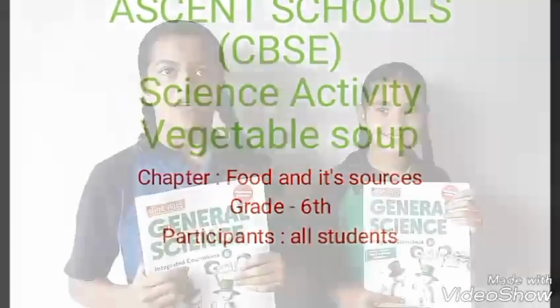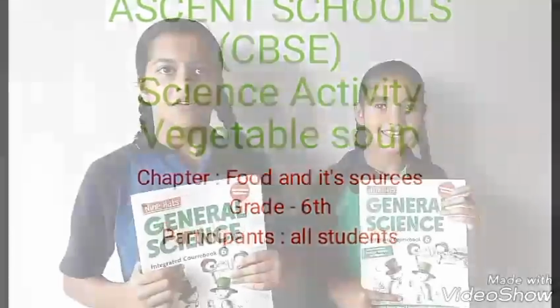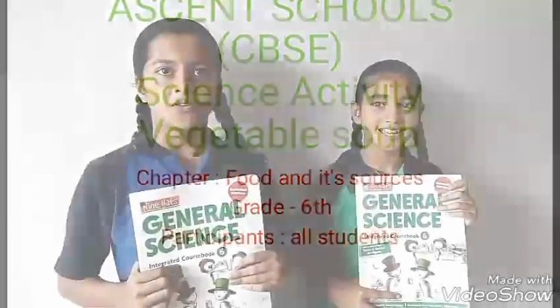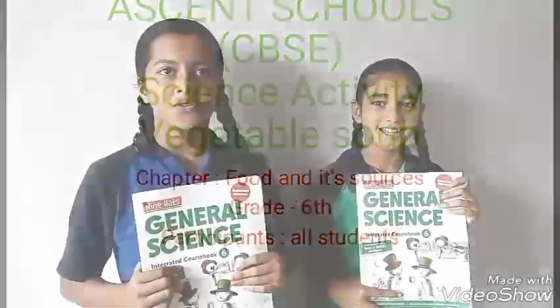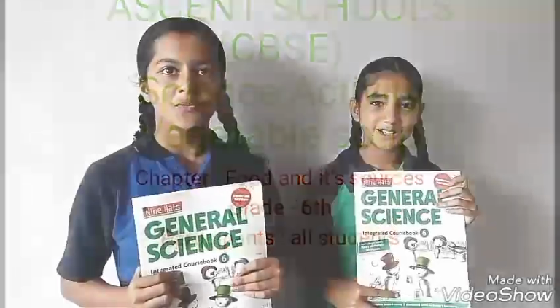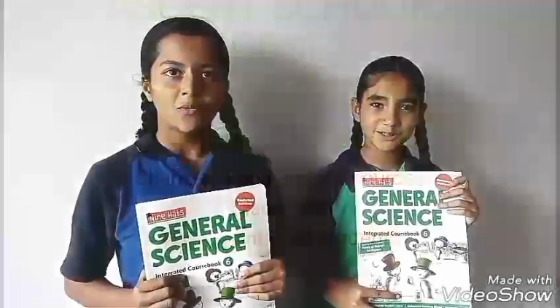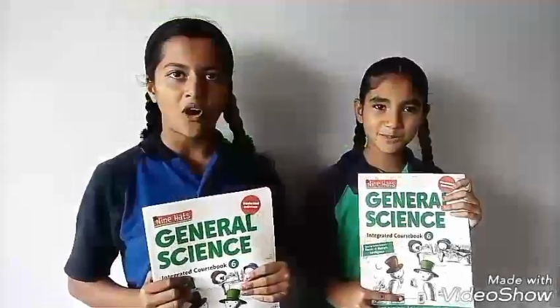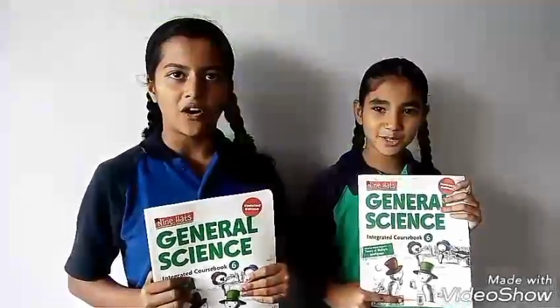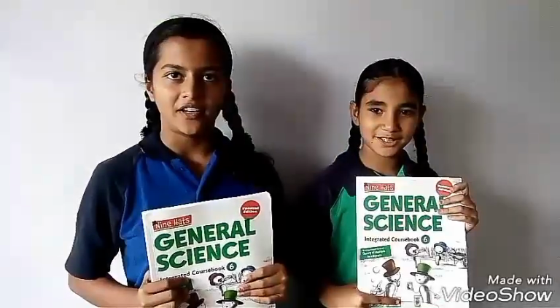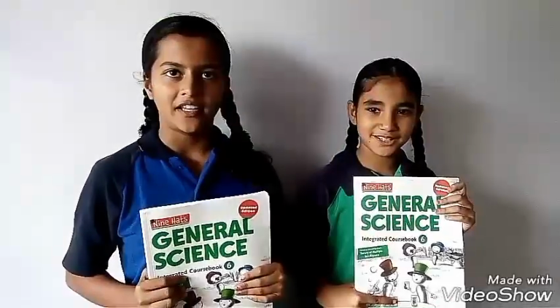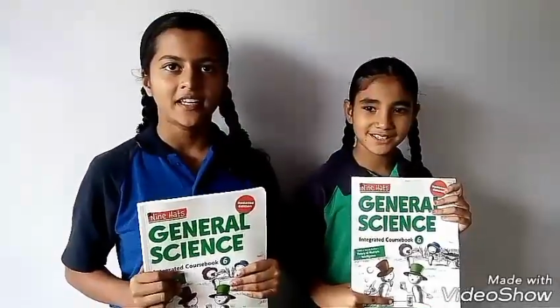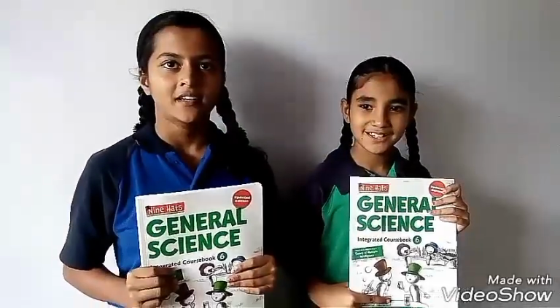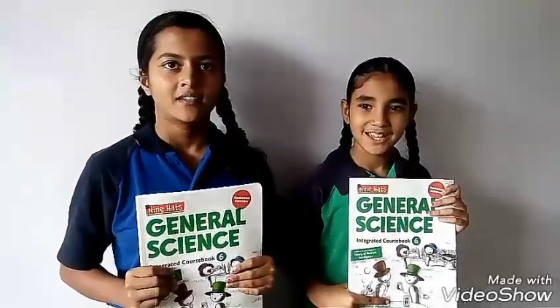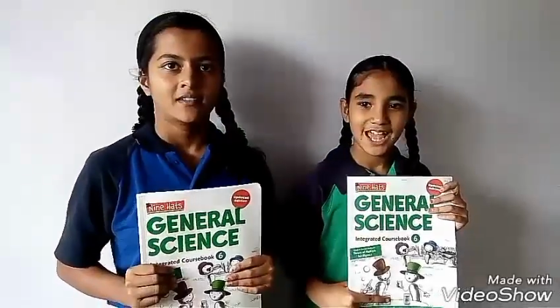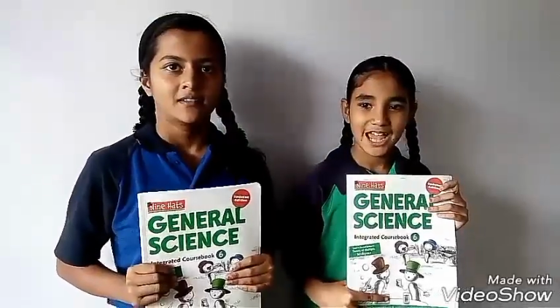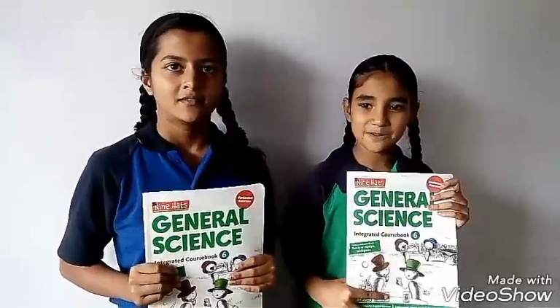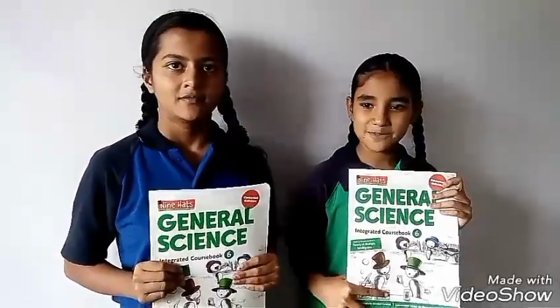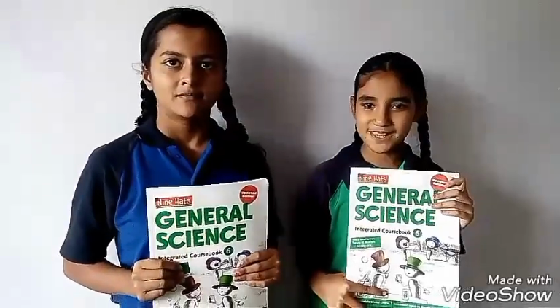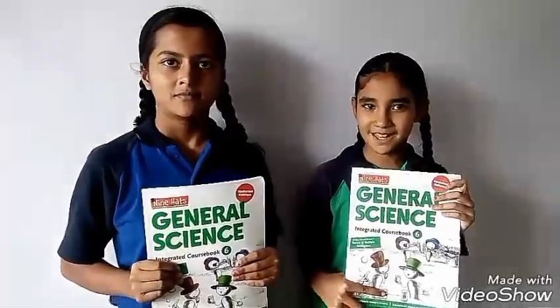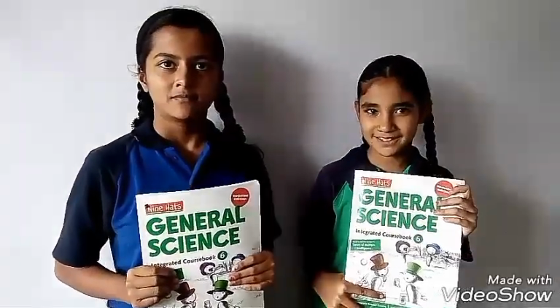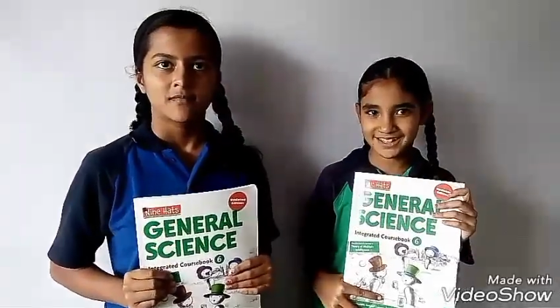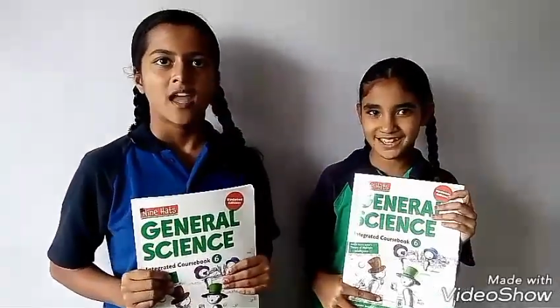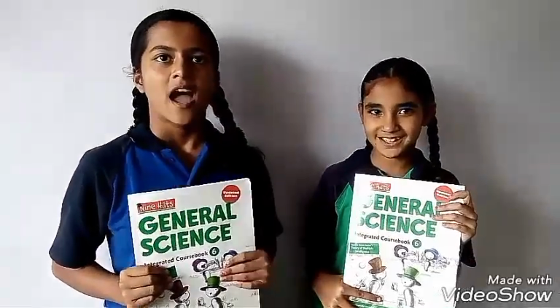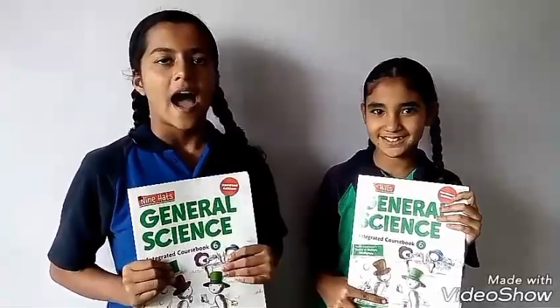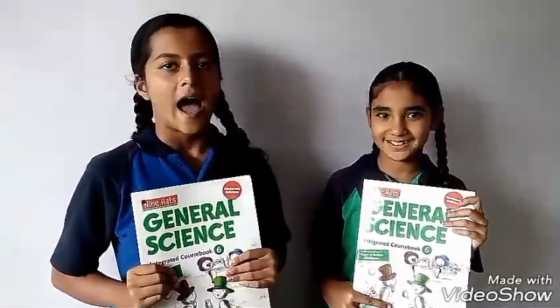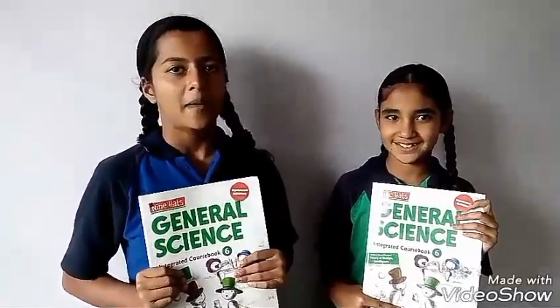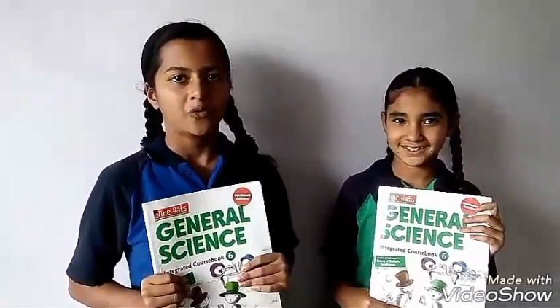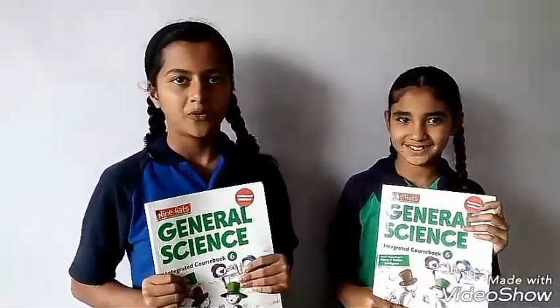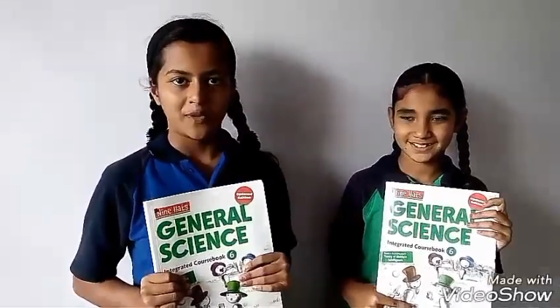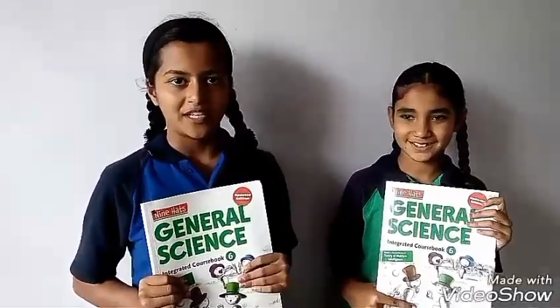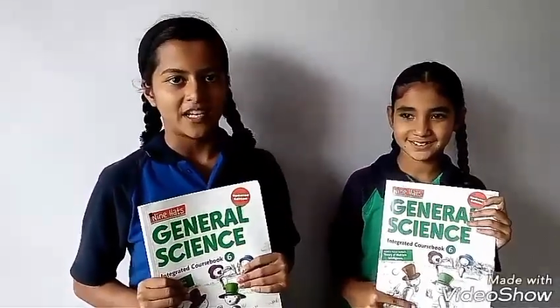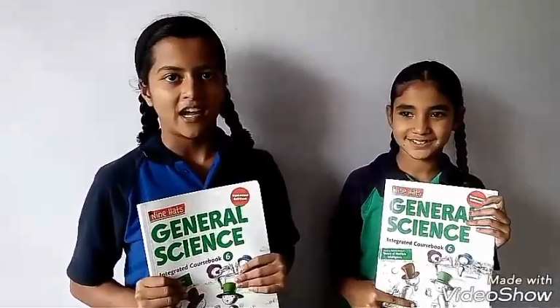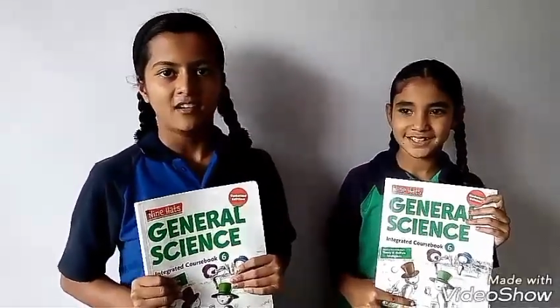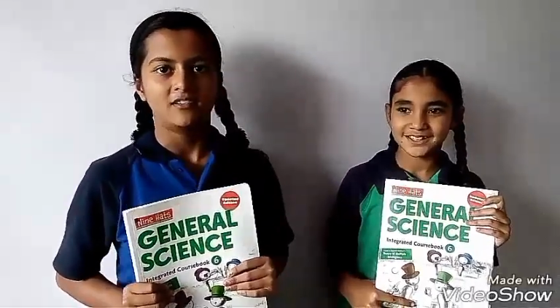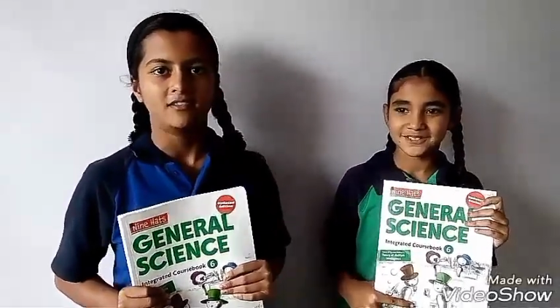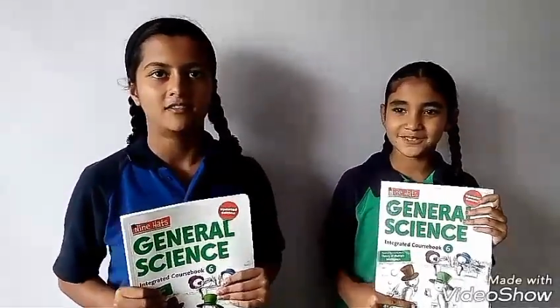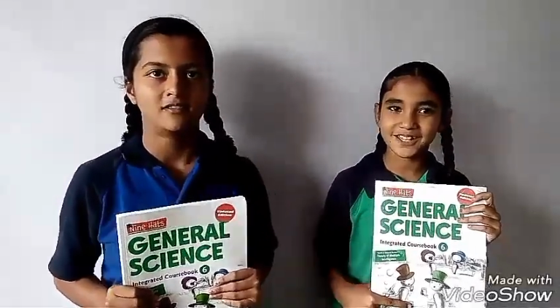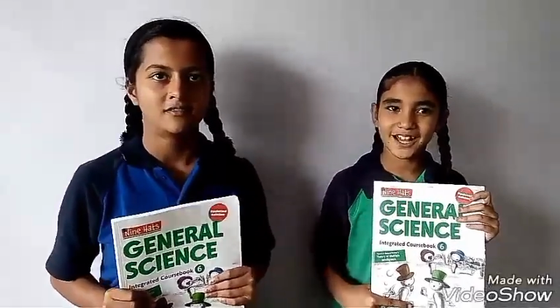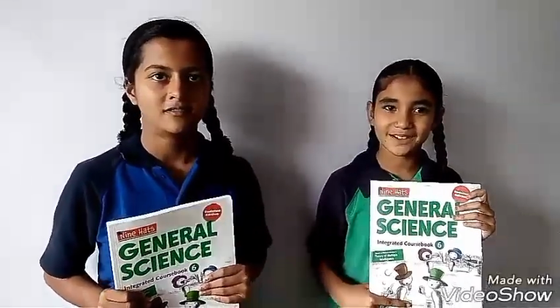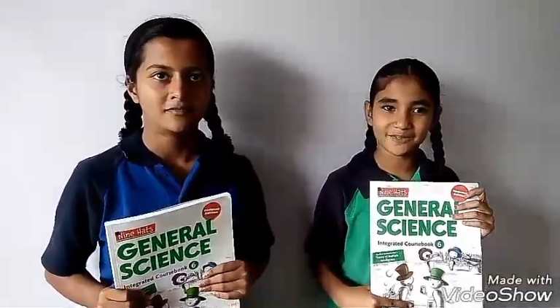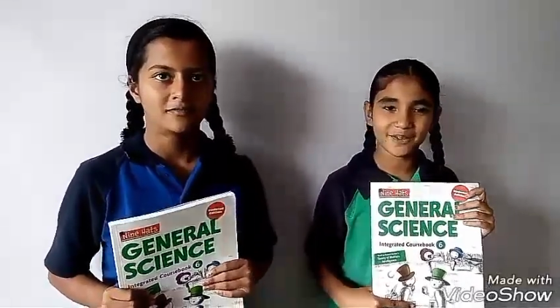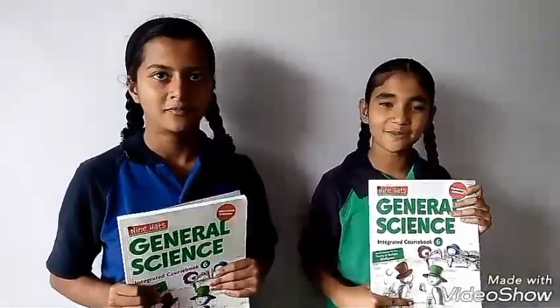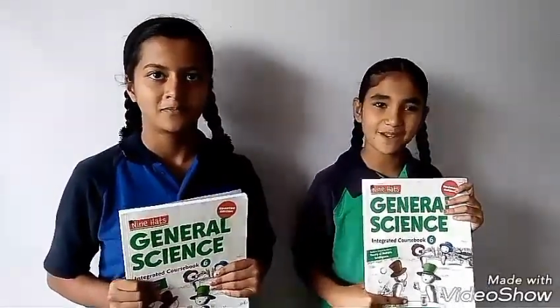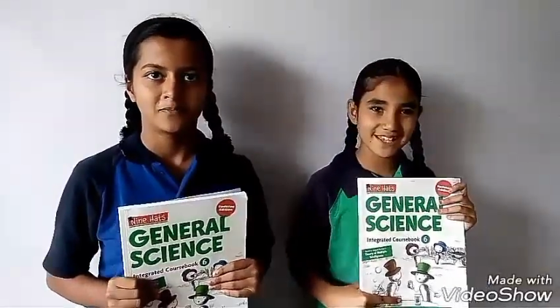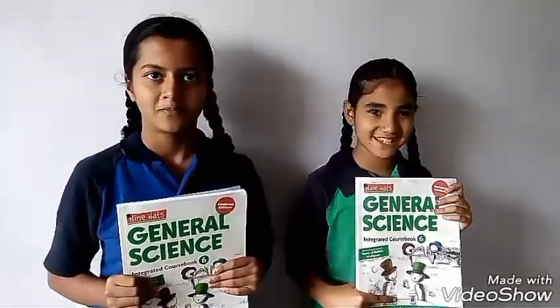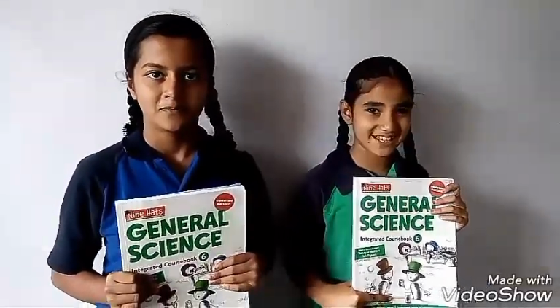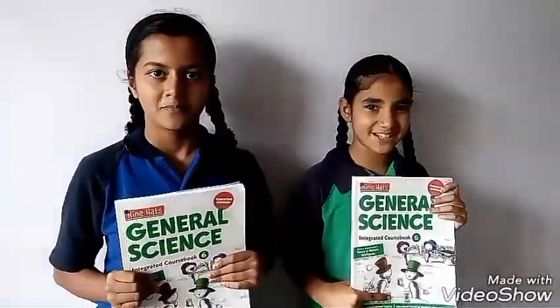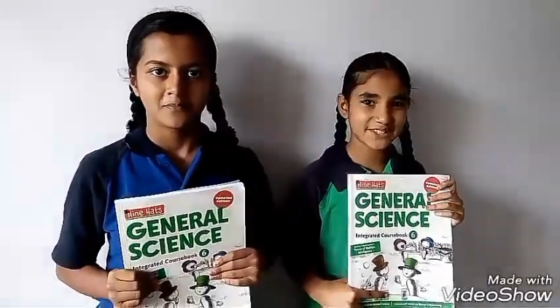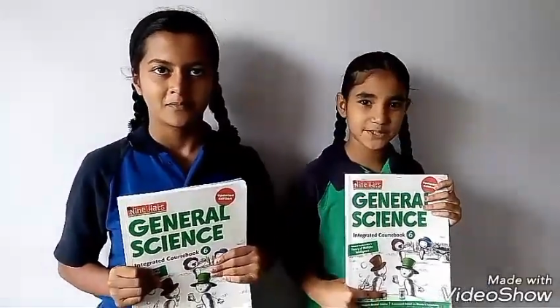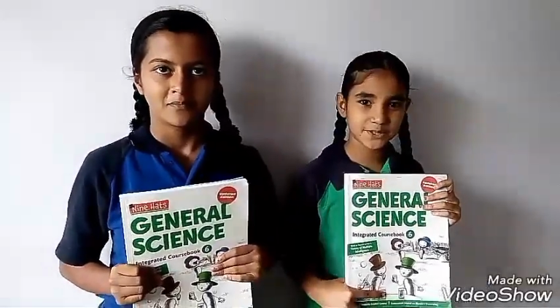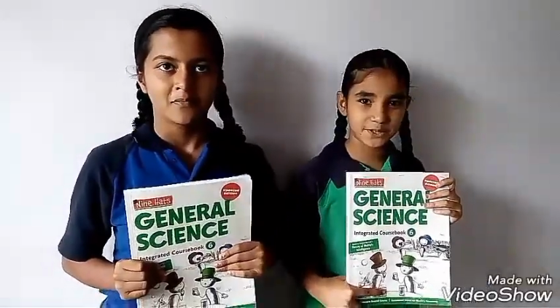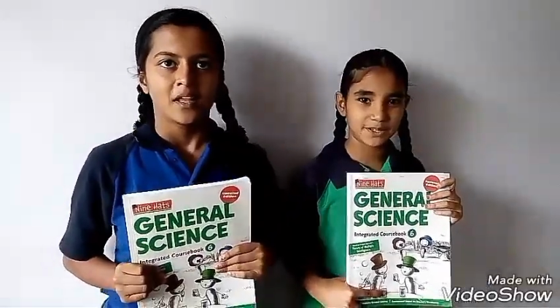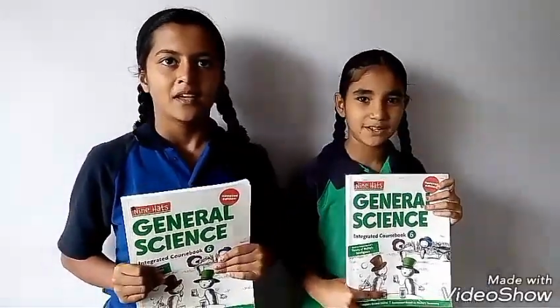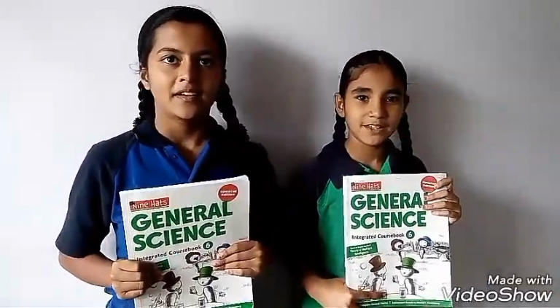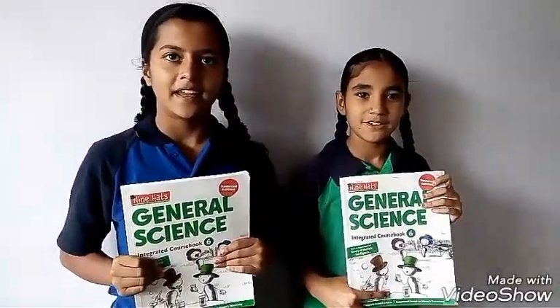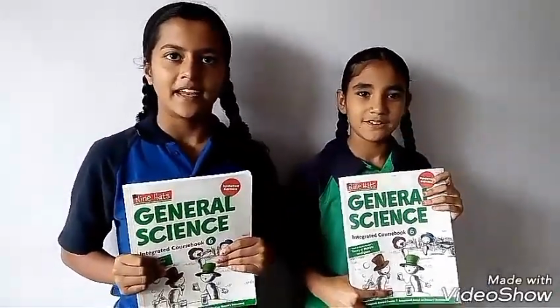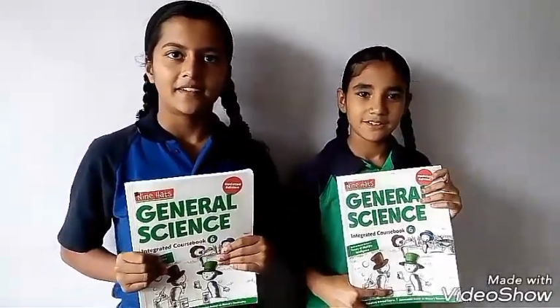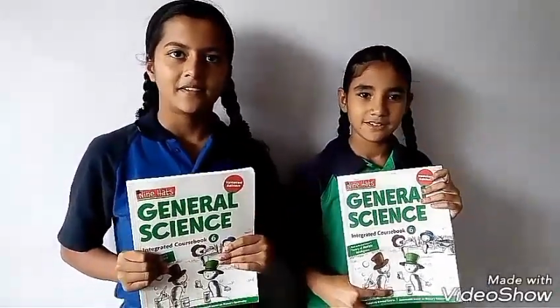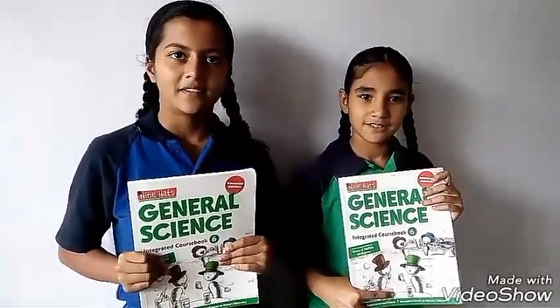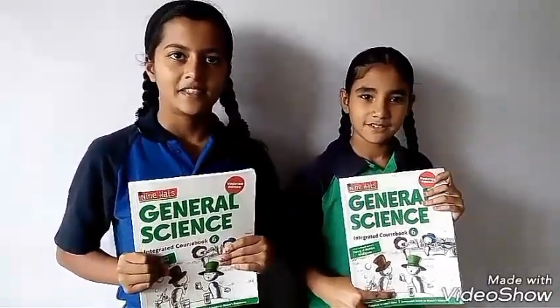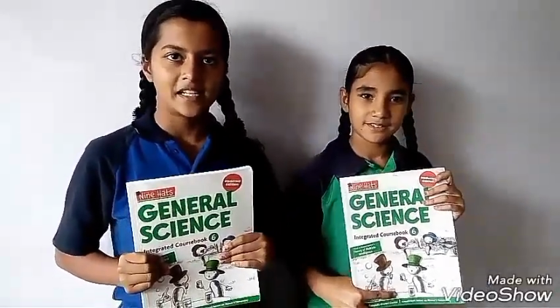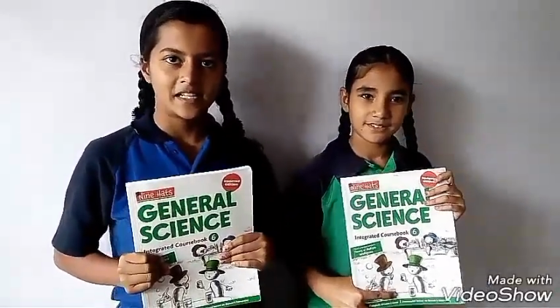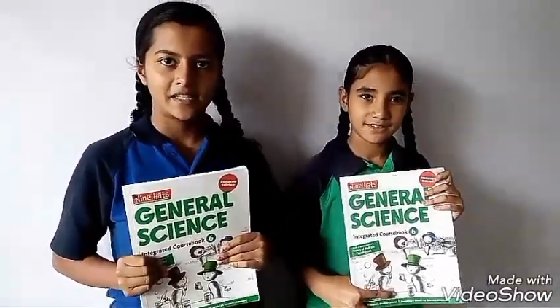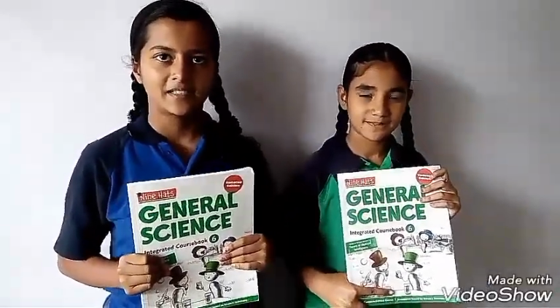Good morning. I am Sonia. I am Urmesha. We are from Essence School, Grade 6.